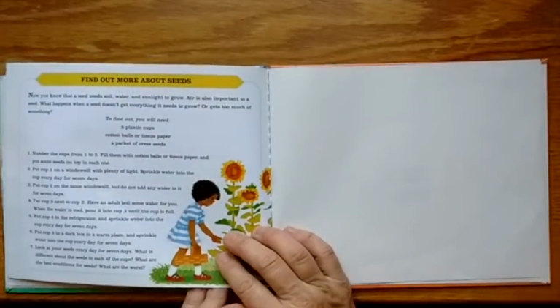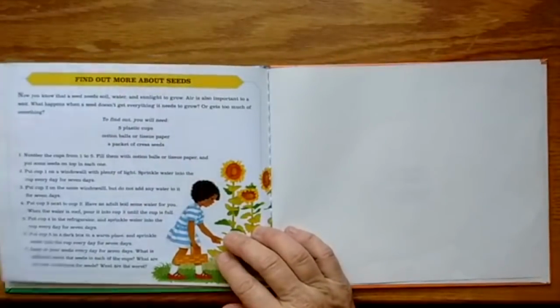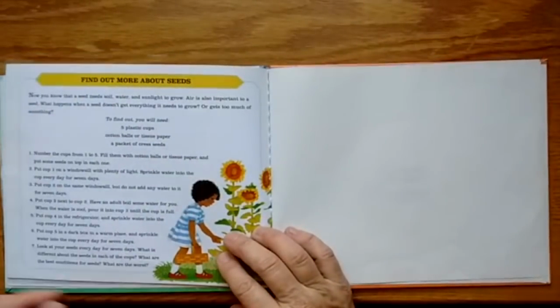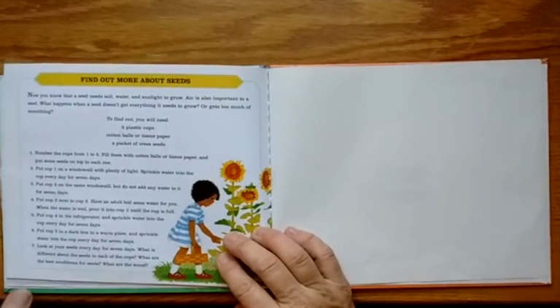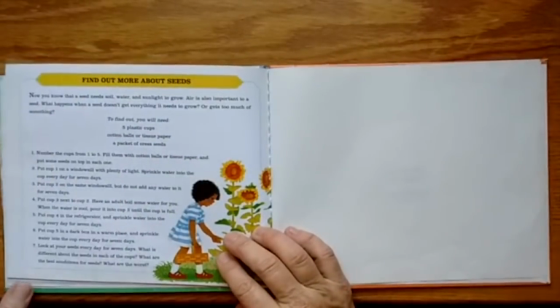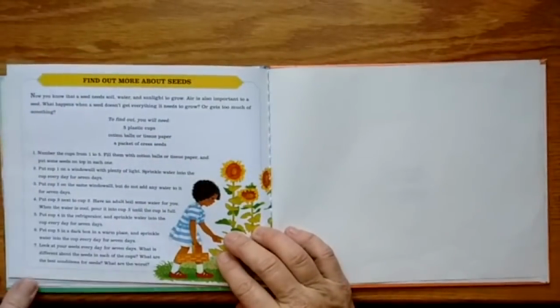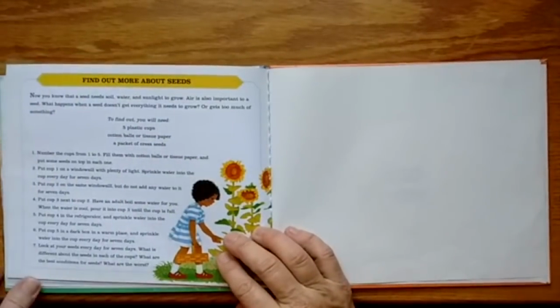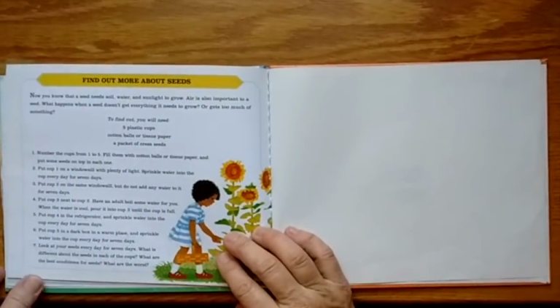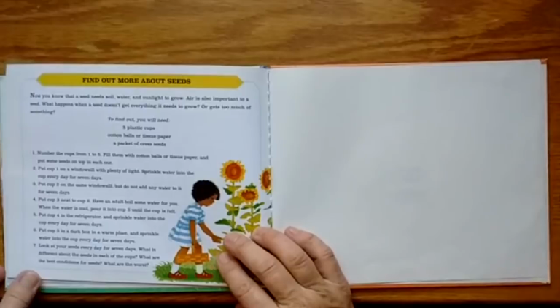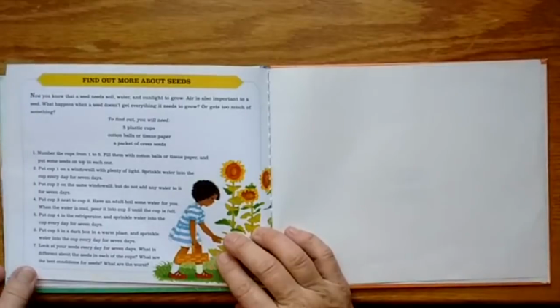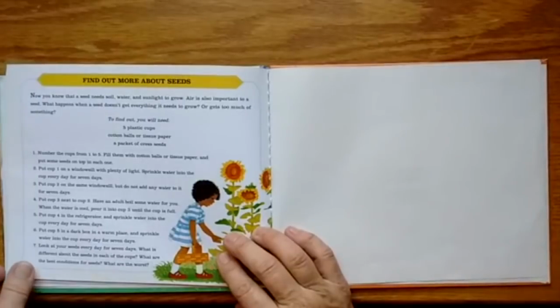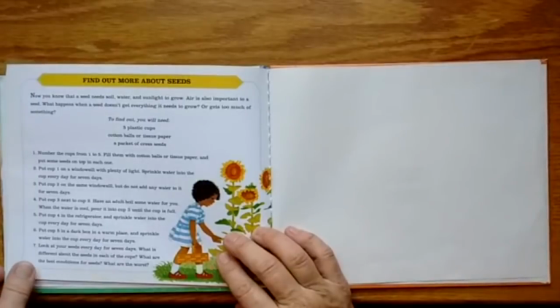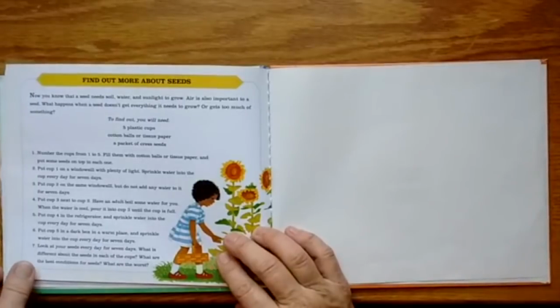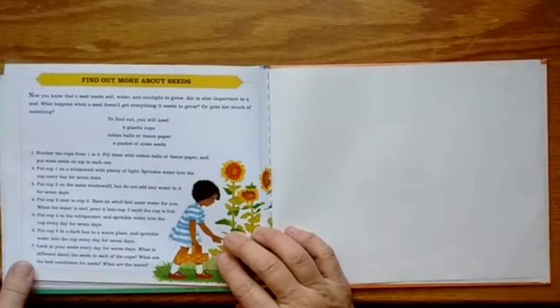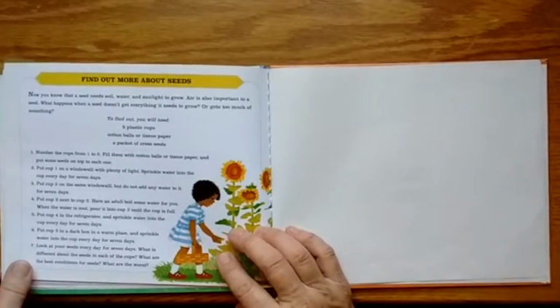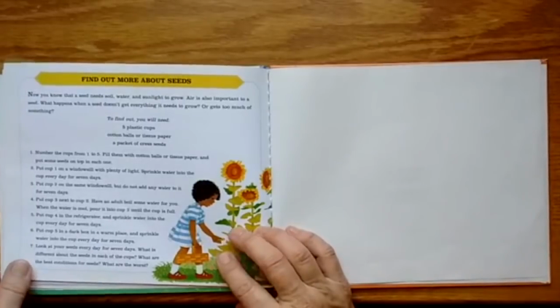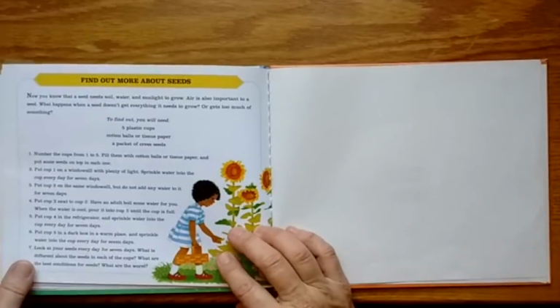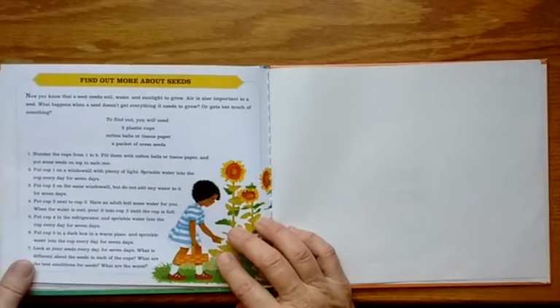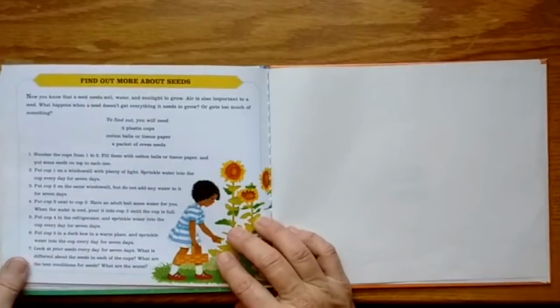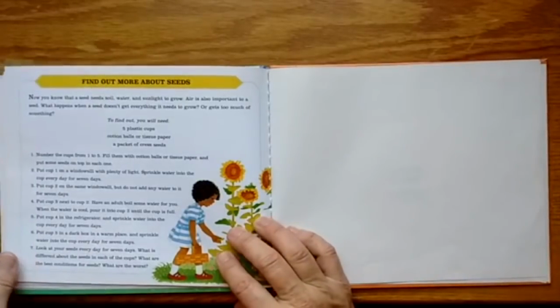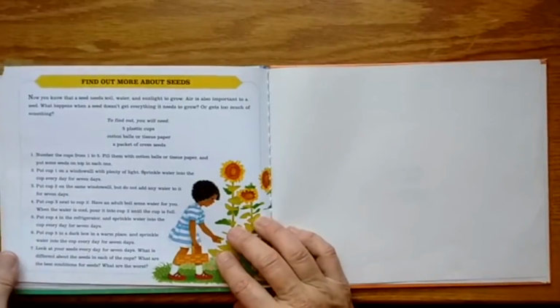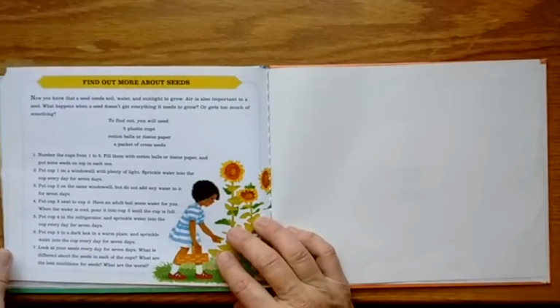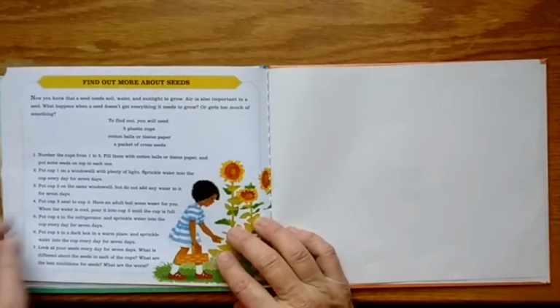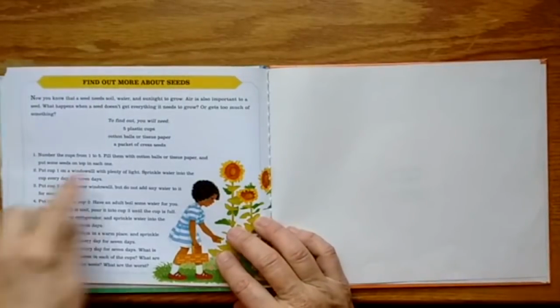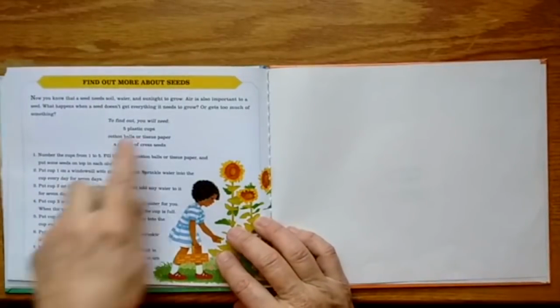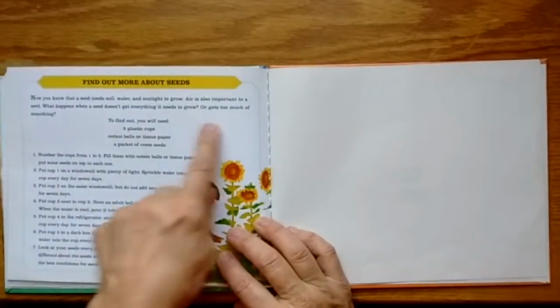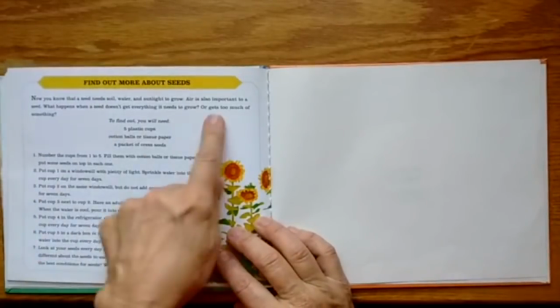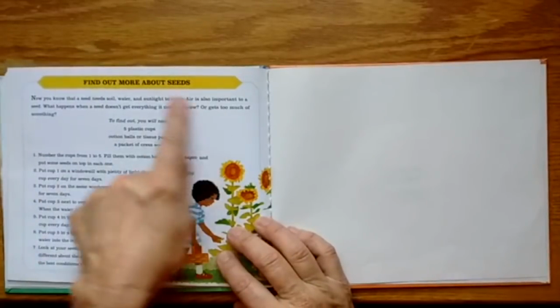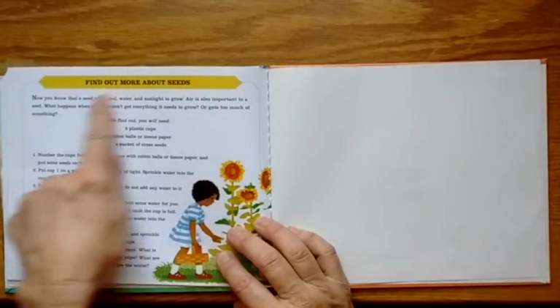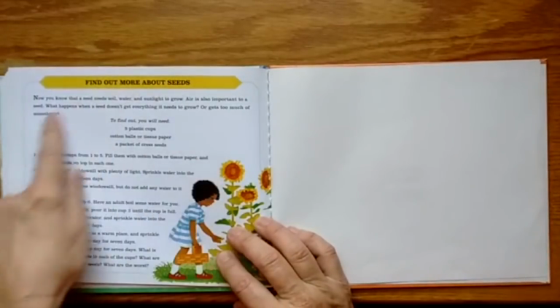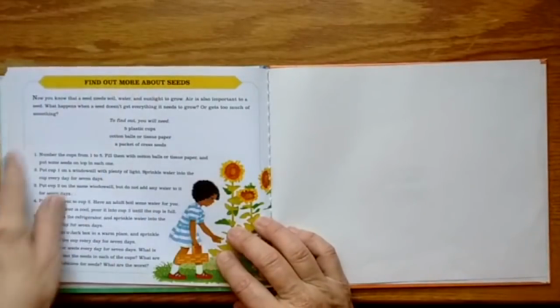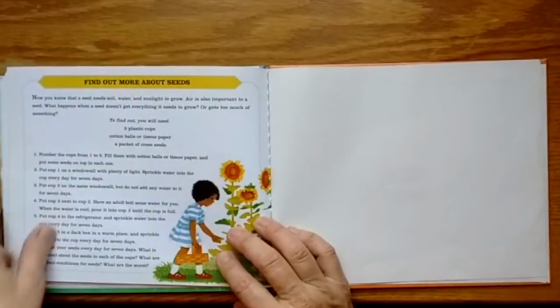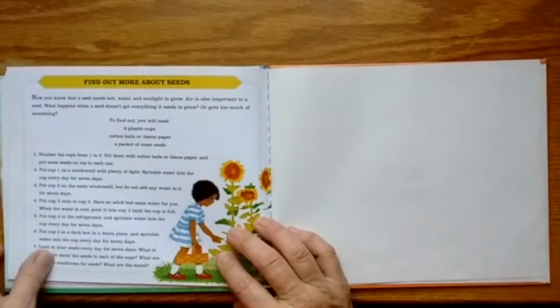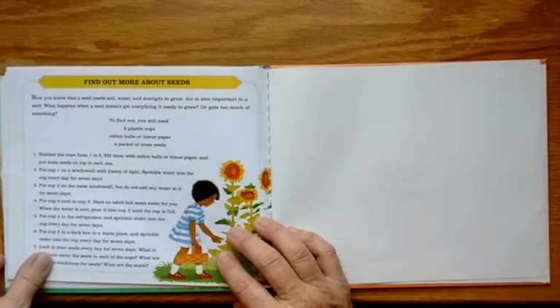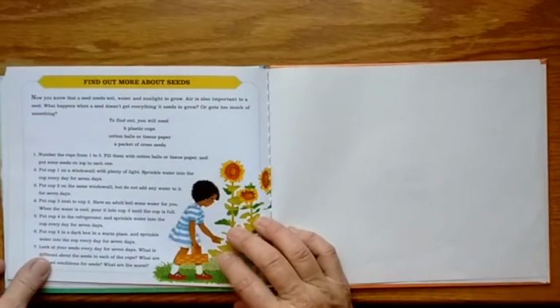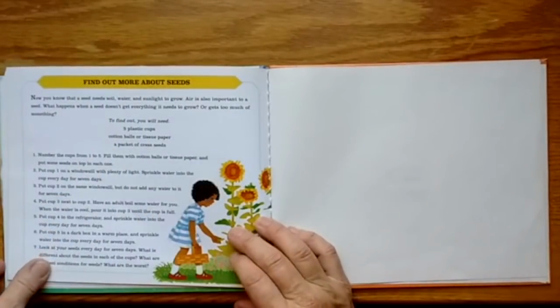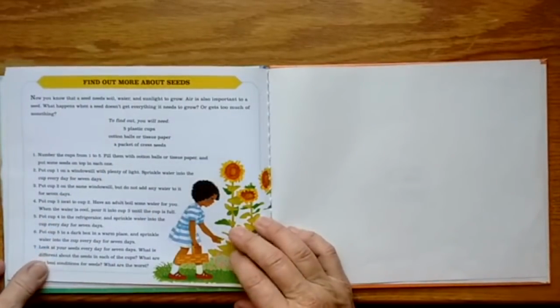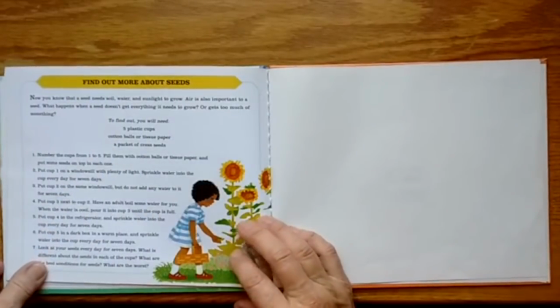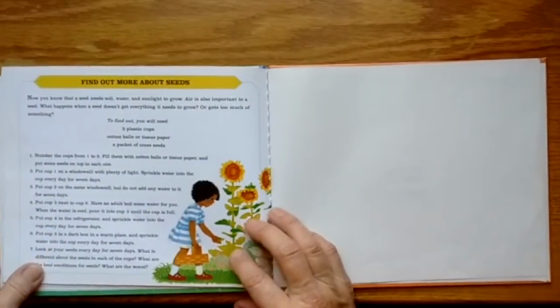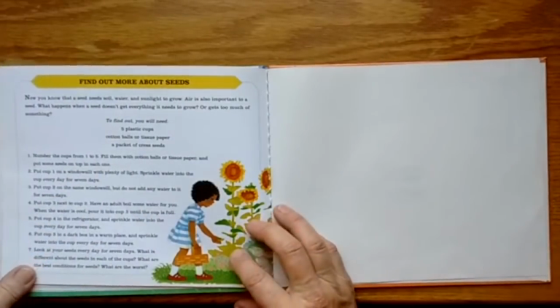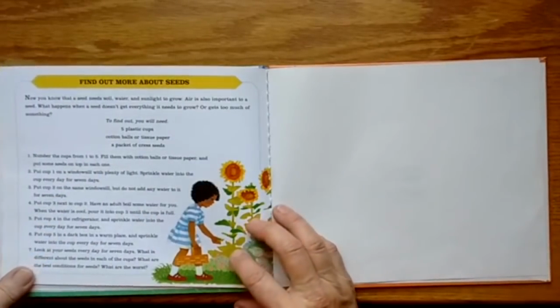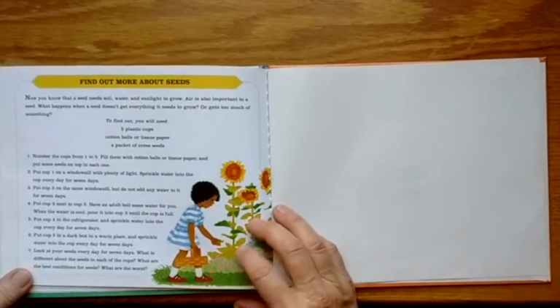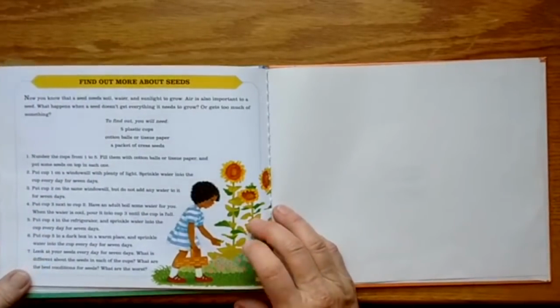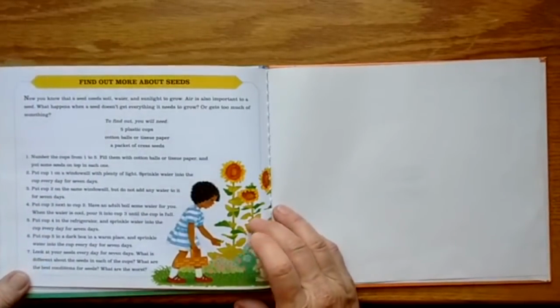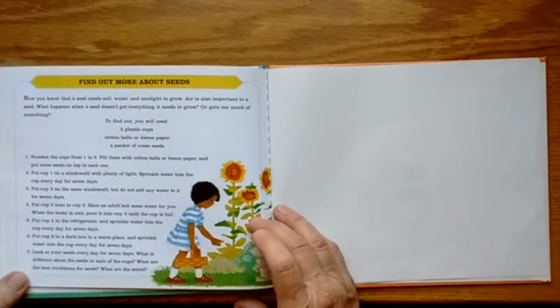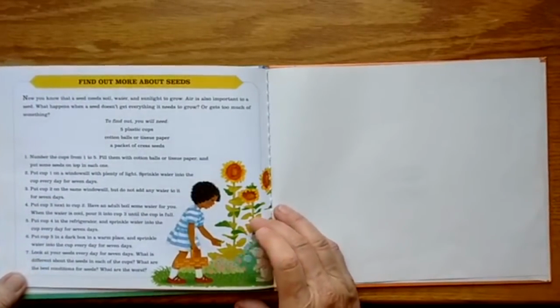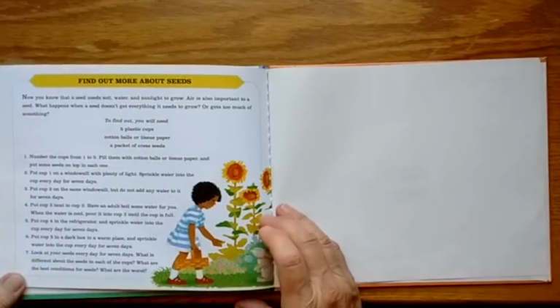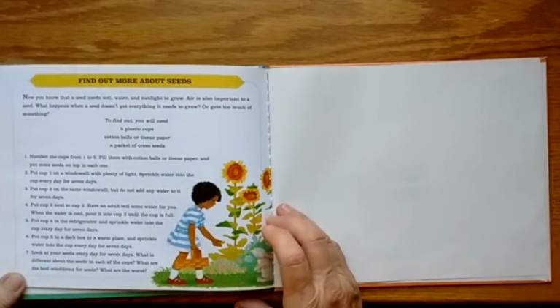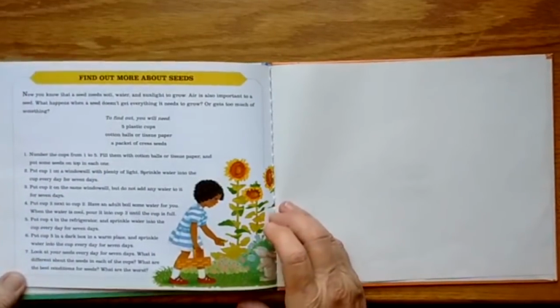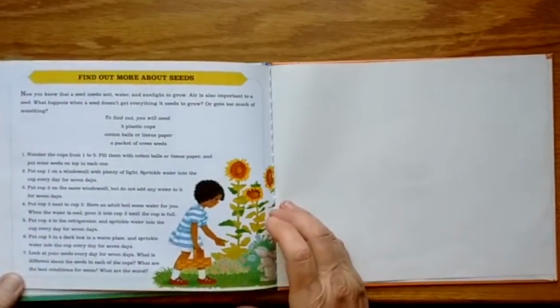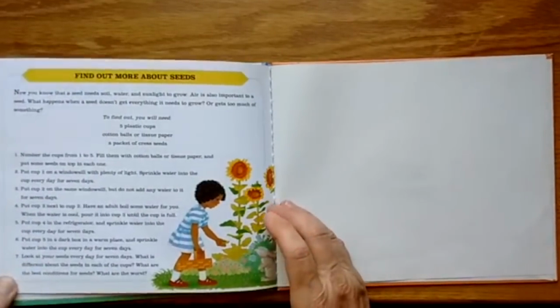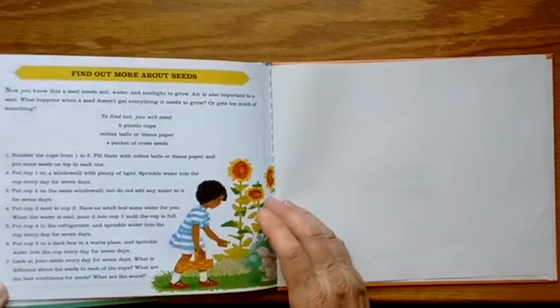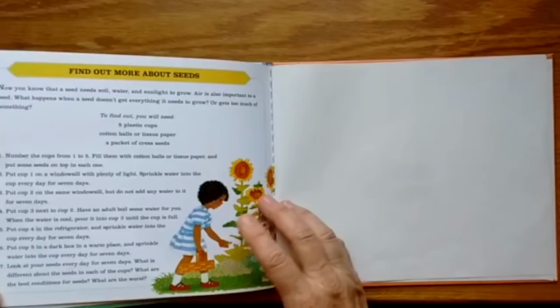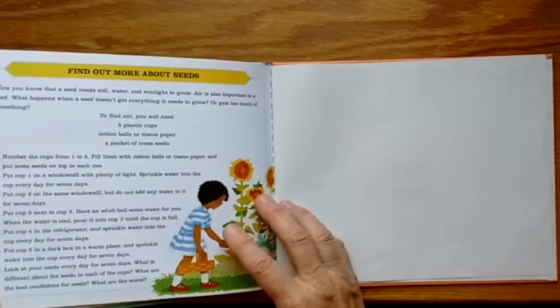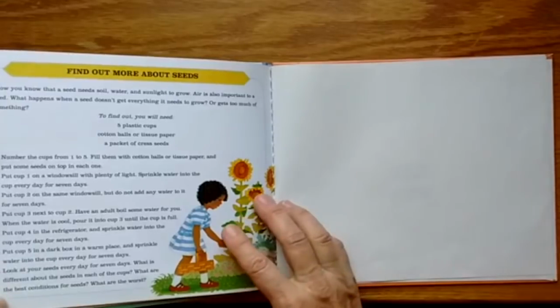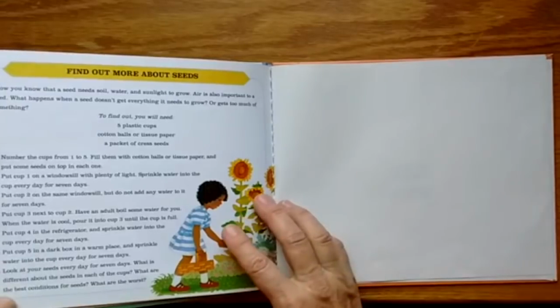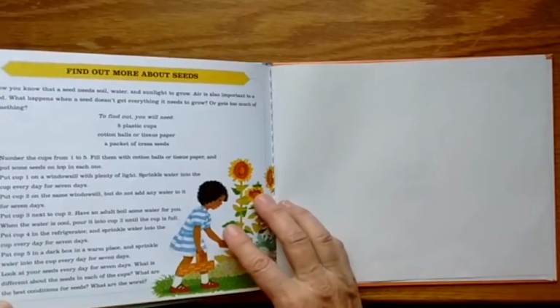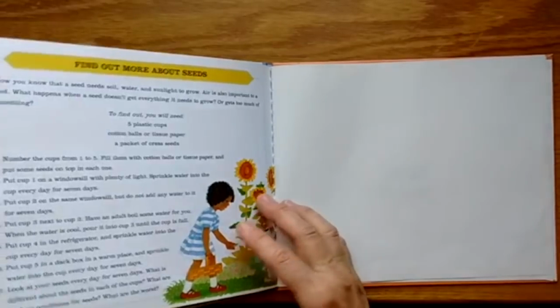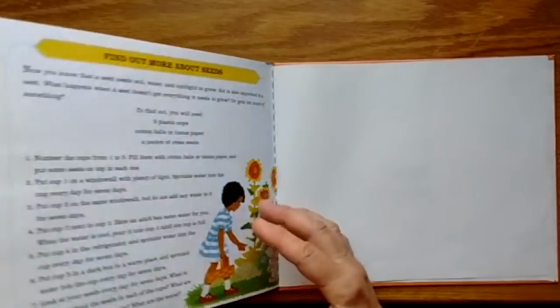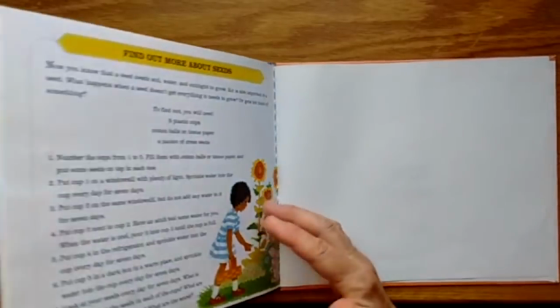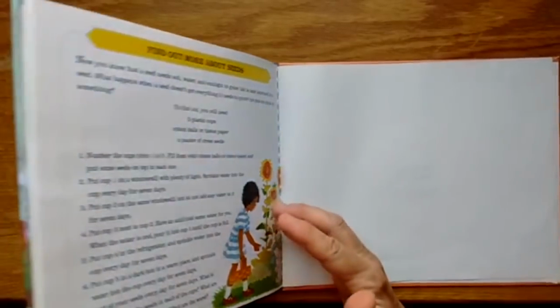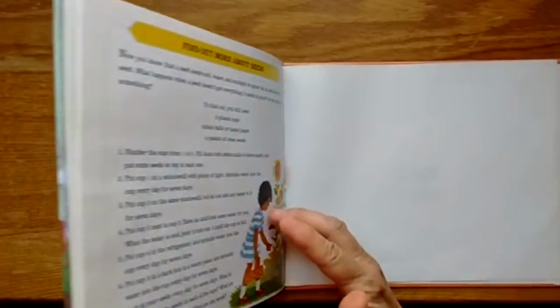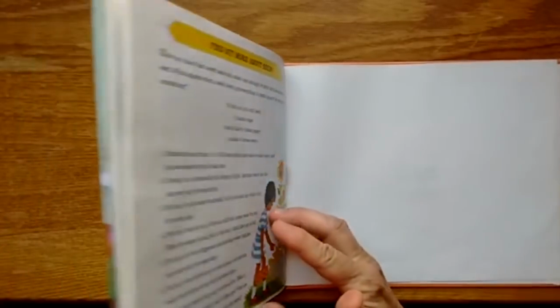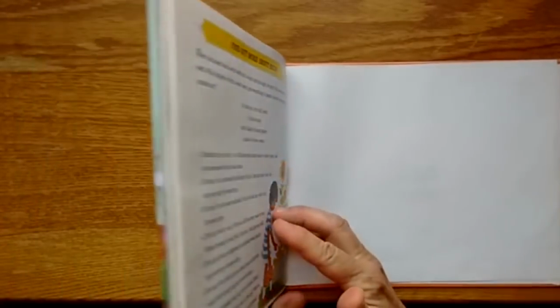Find out more about seeds. Thanks for watching, friends!